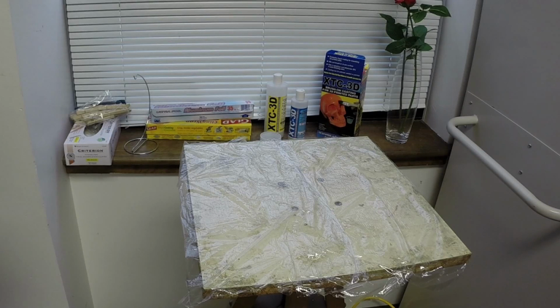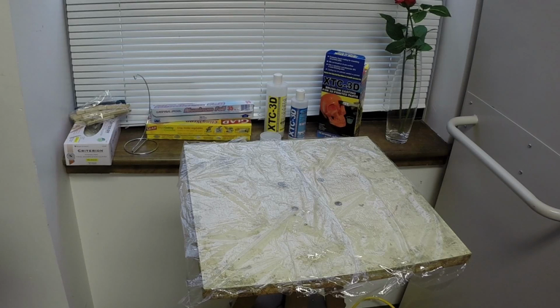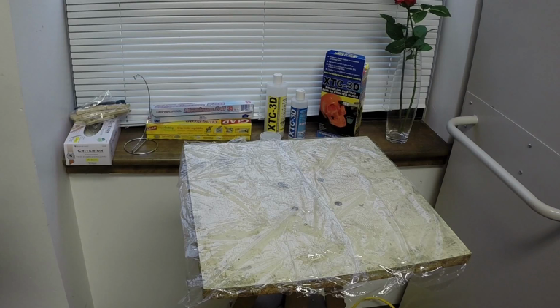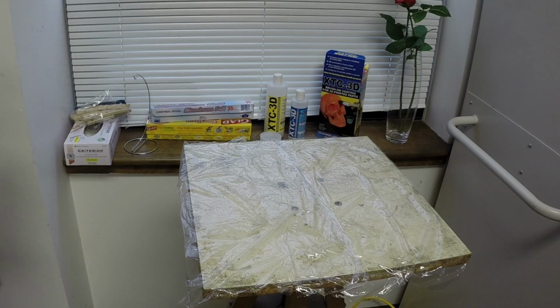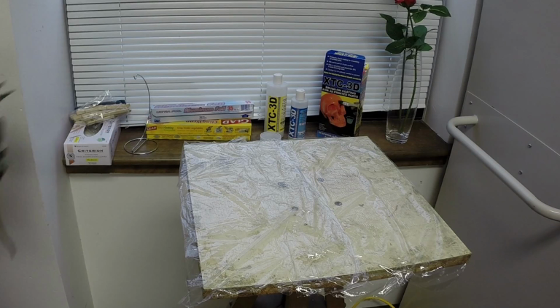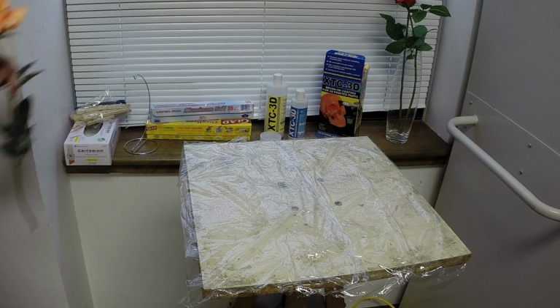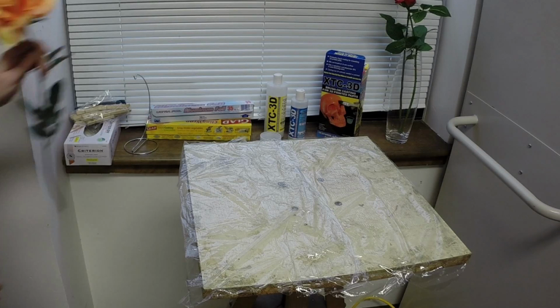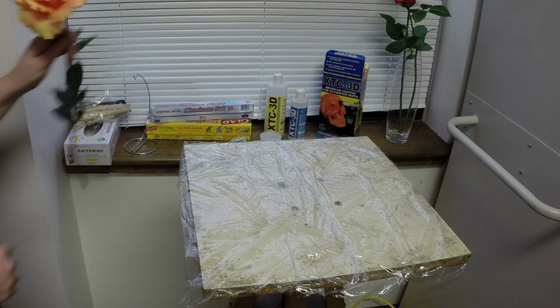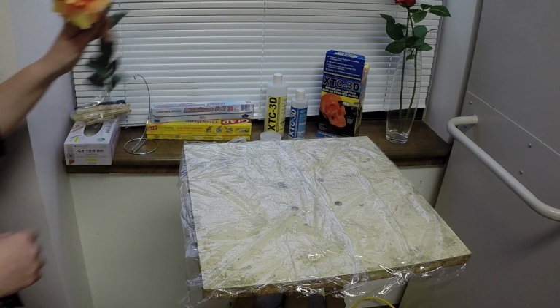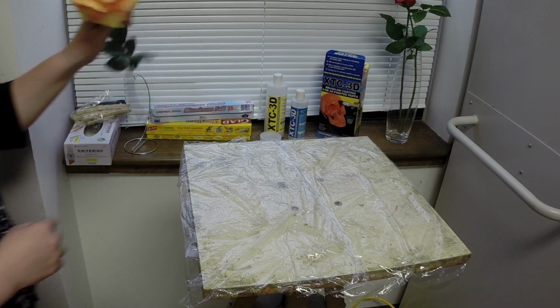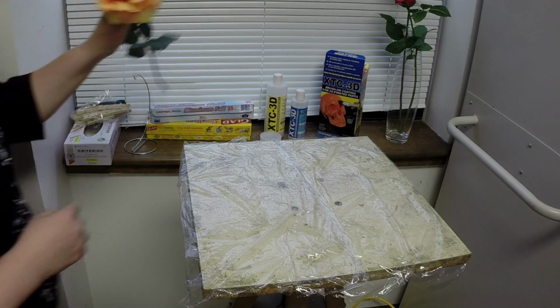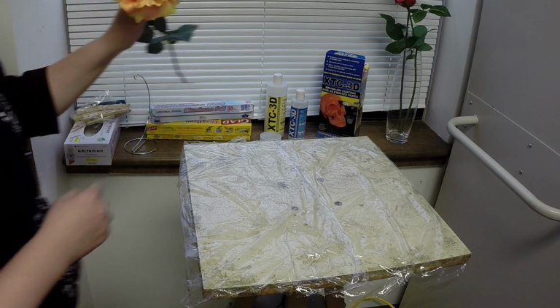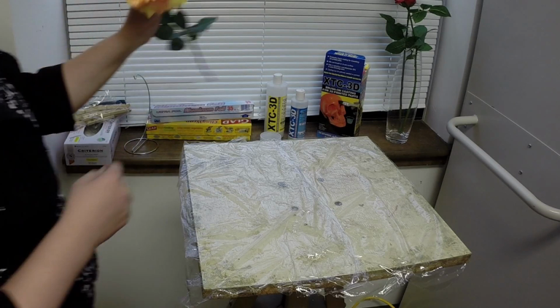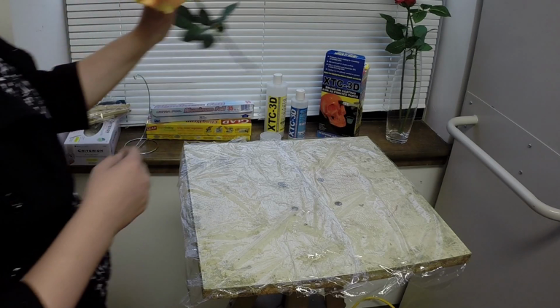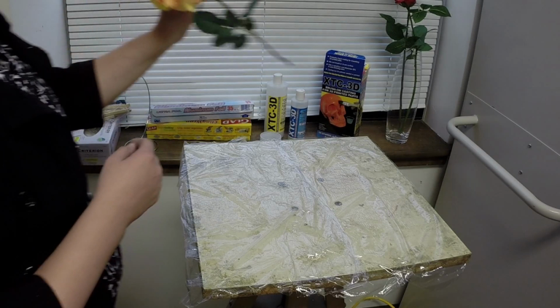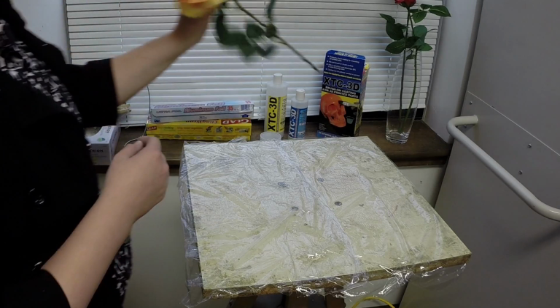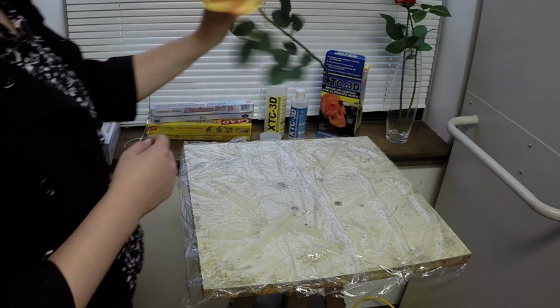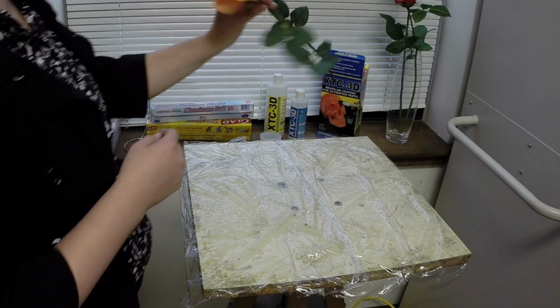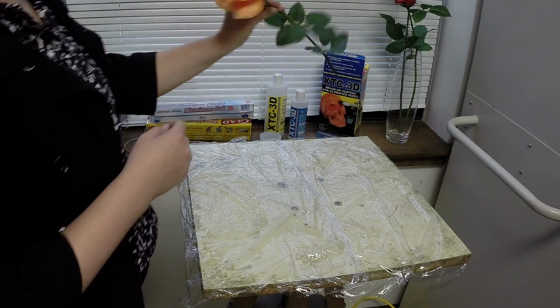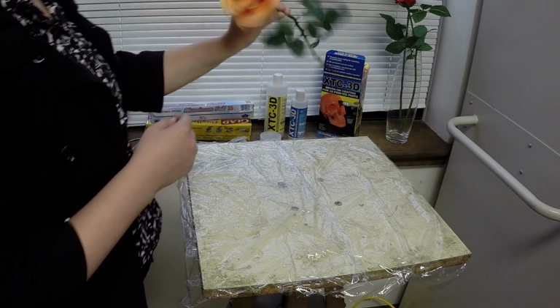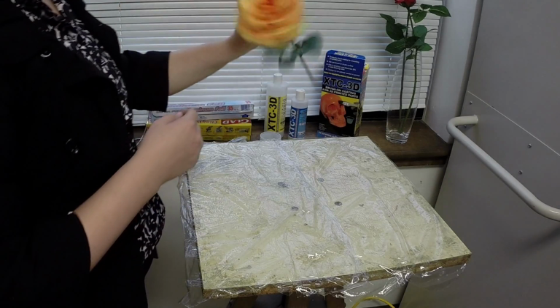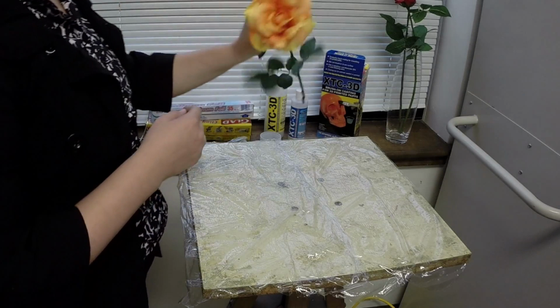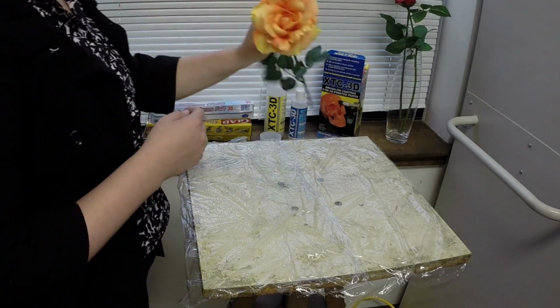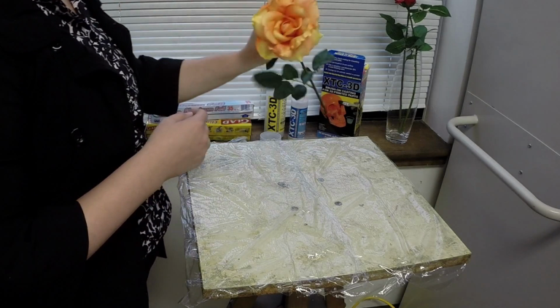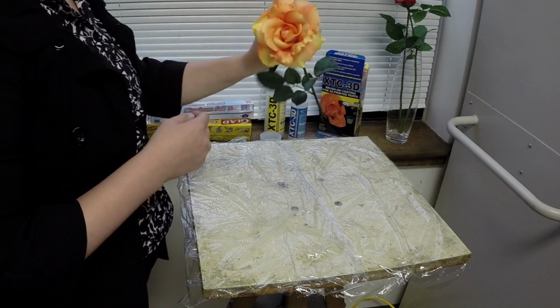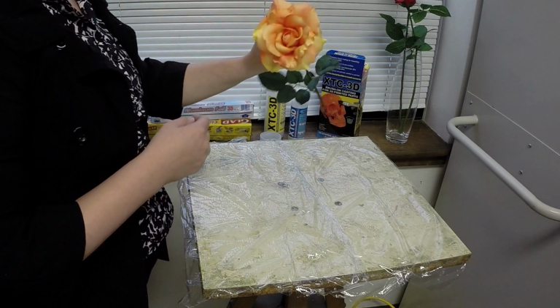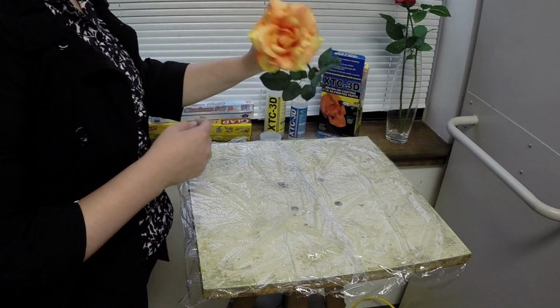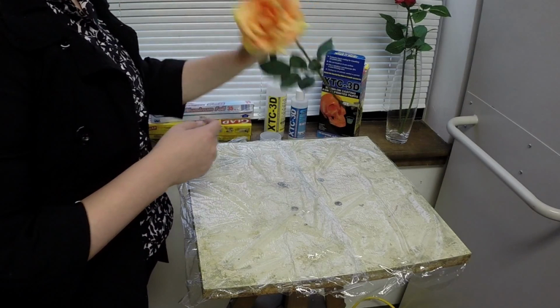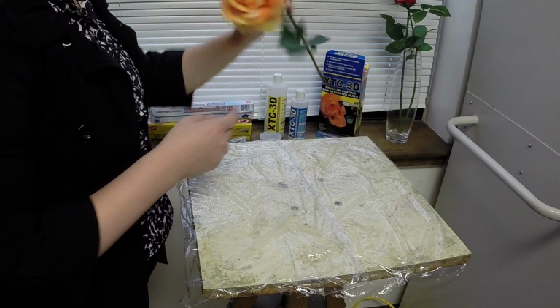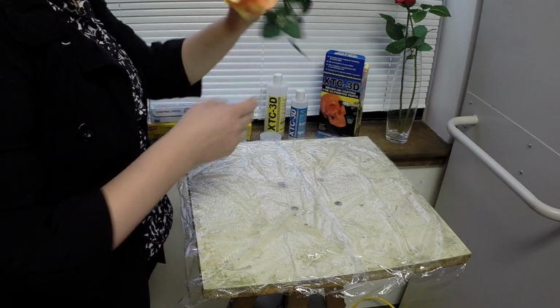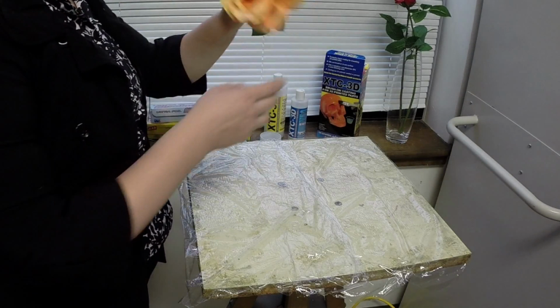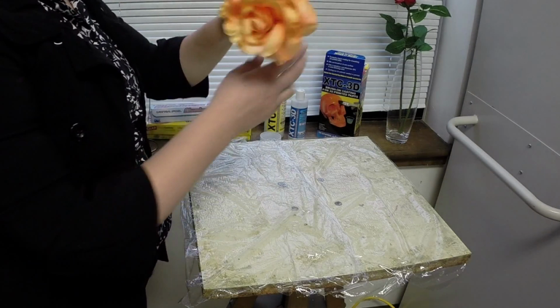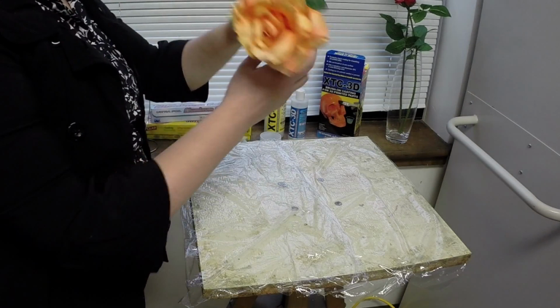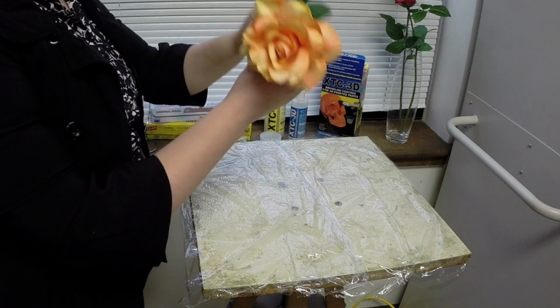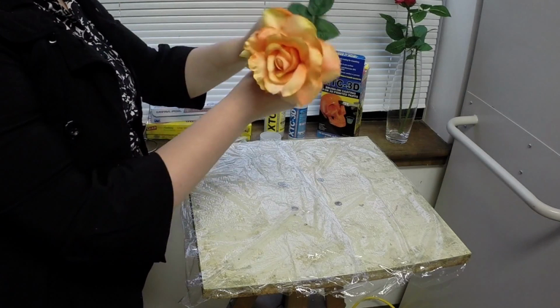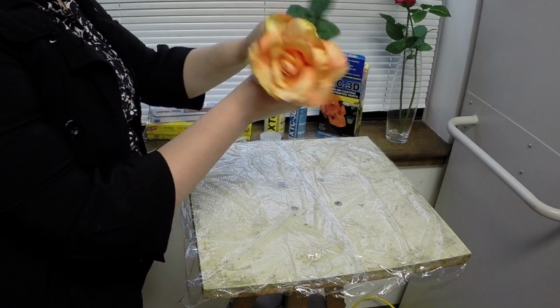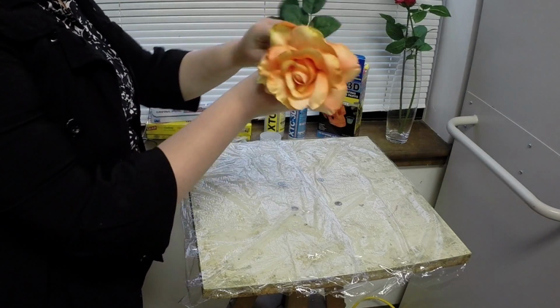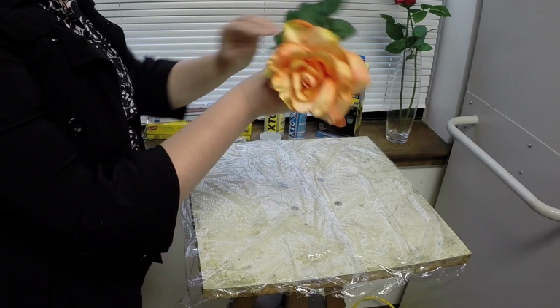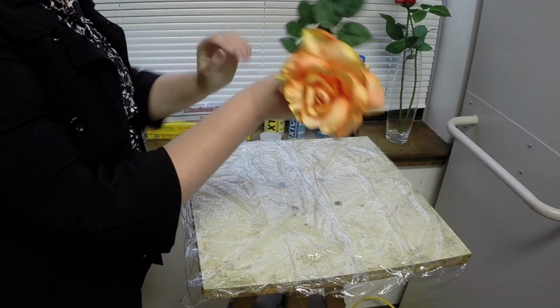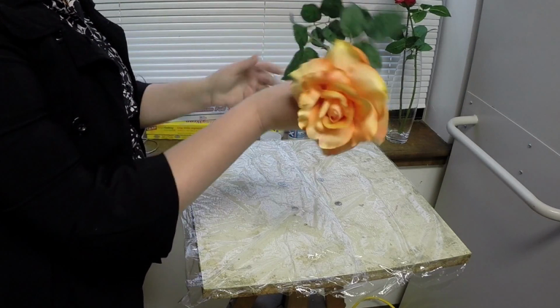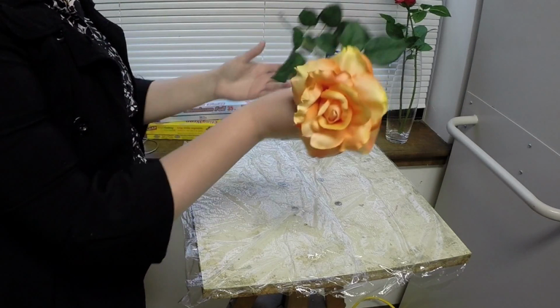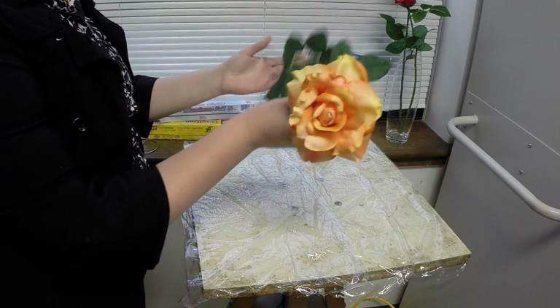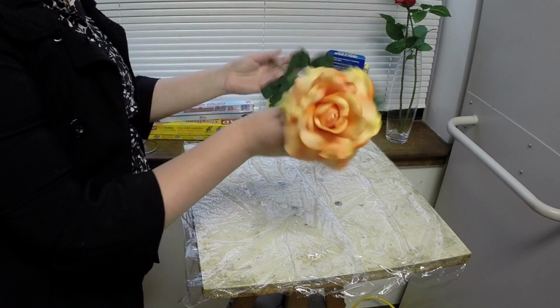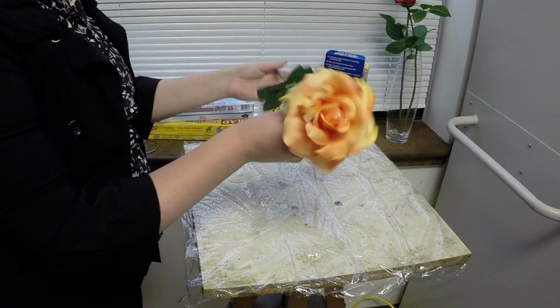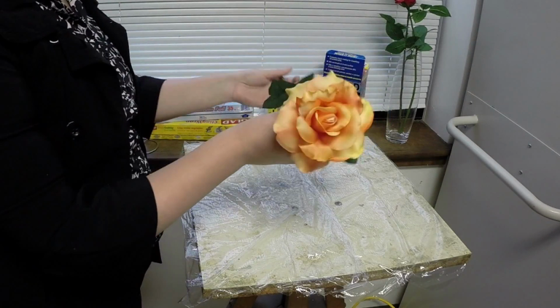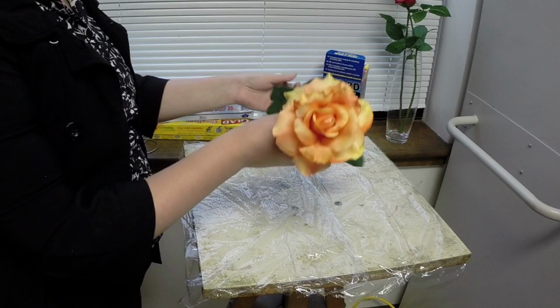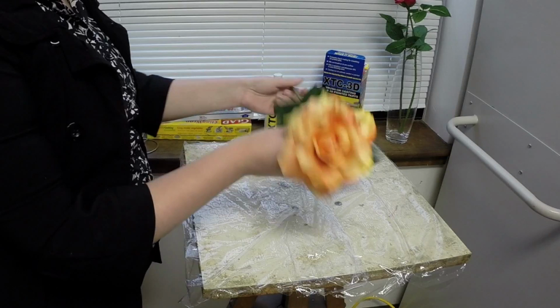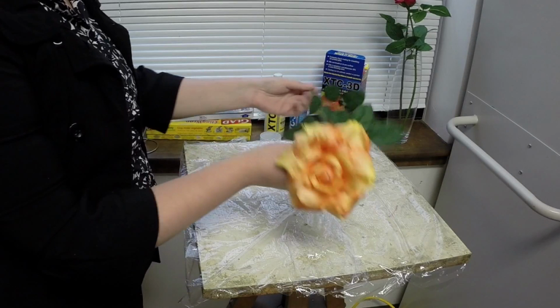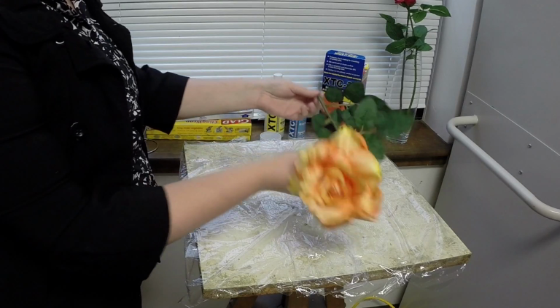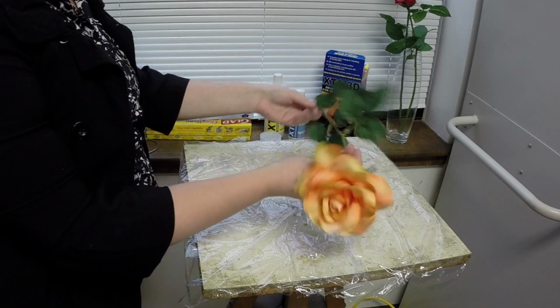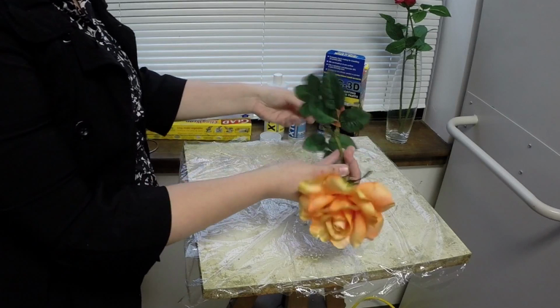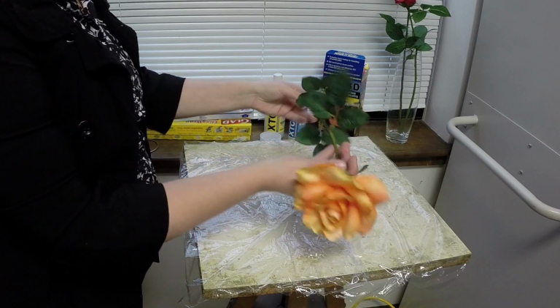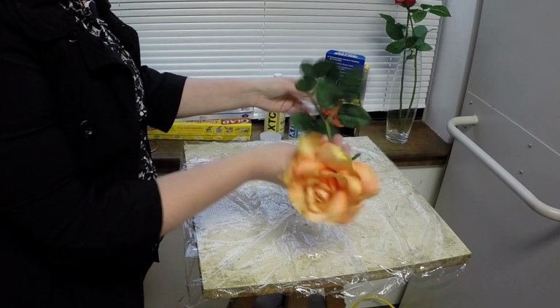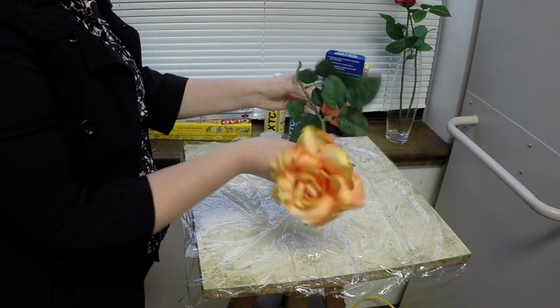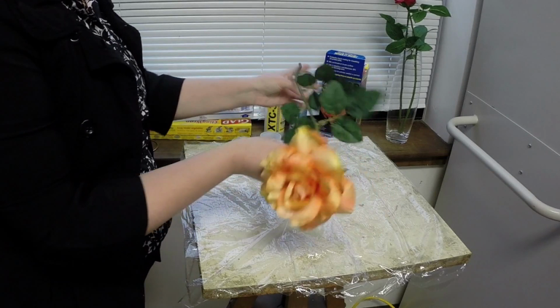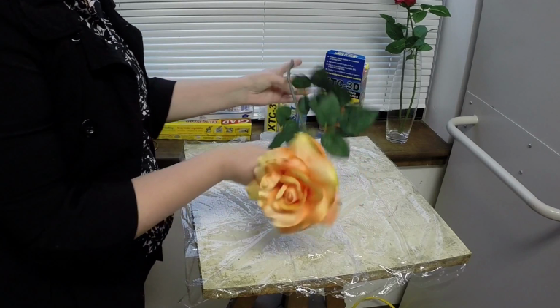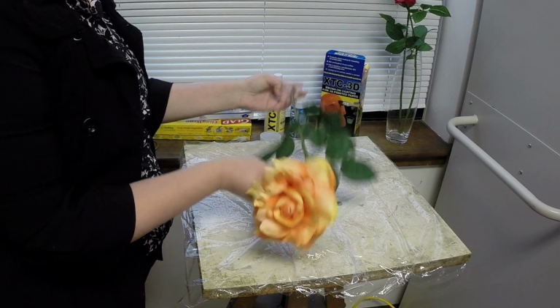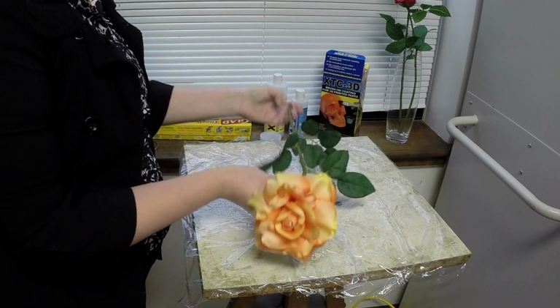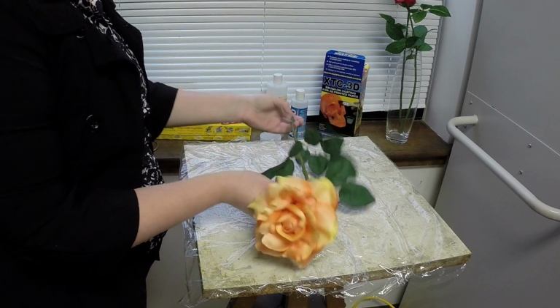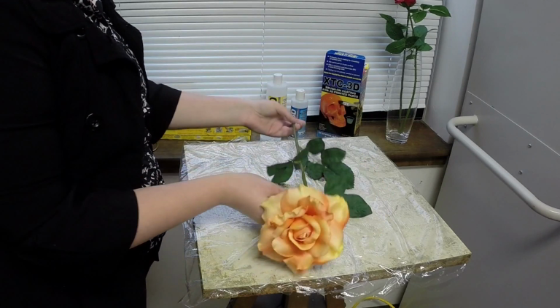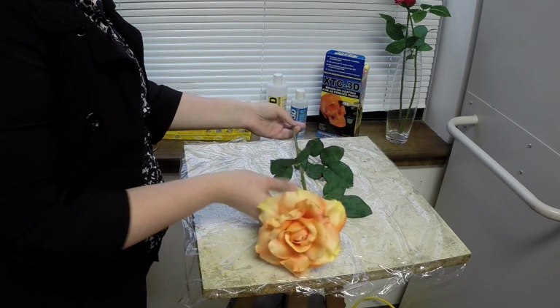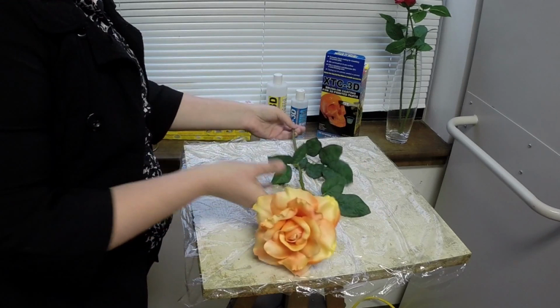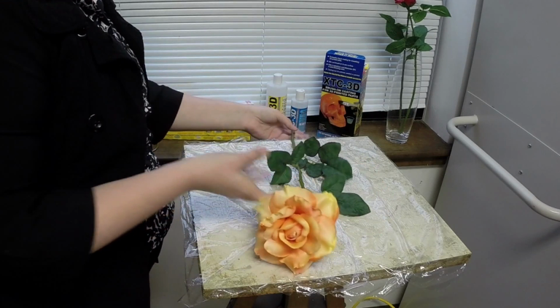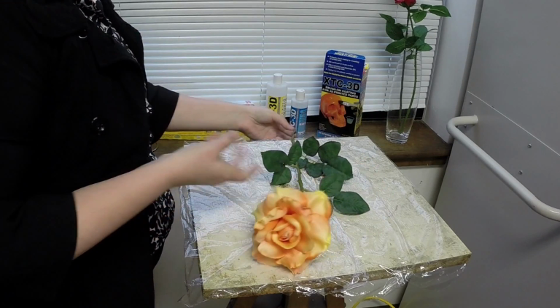Hi! Creating a rigid form out of a thin, delicate shape, like a flower, can be extremely challenging.